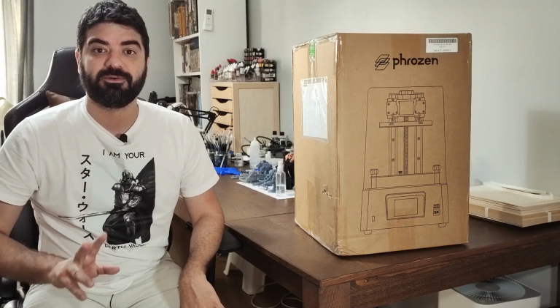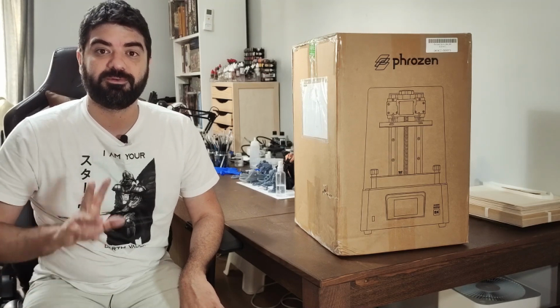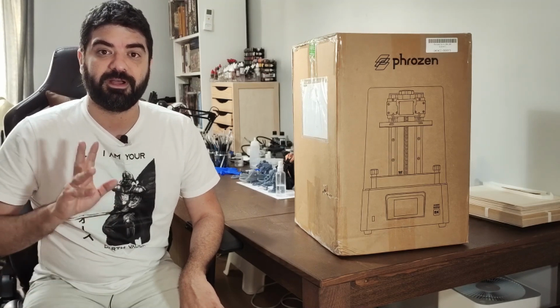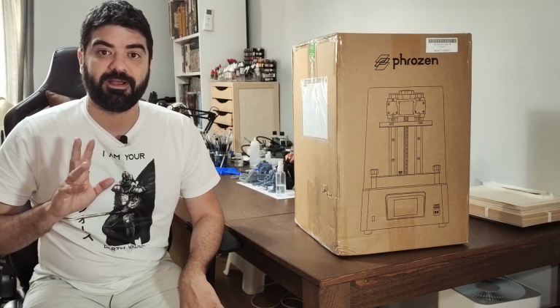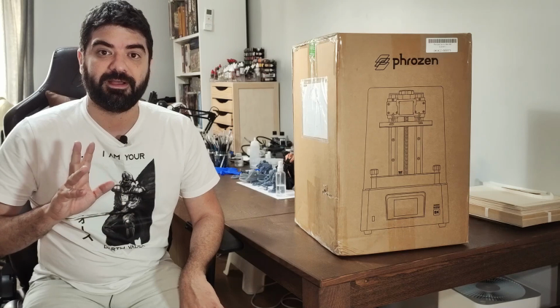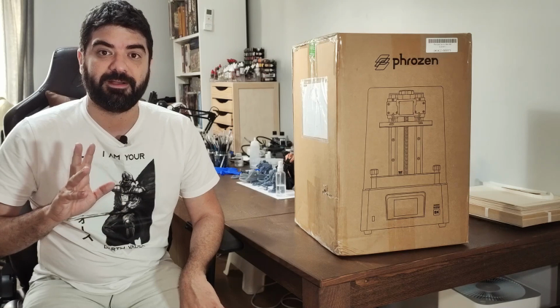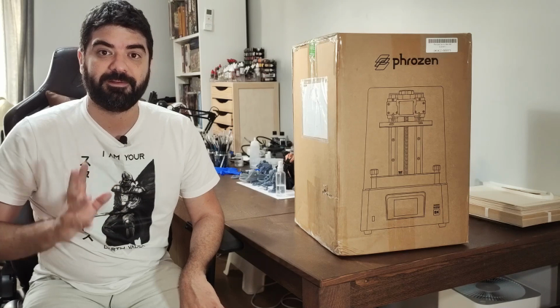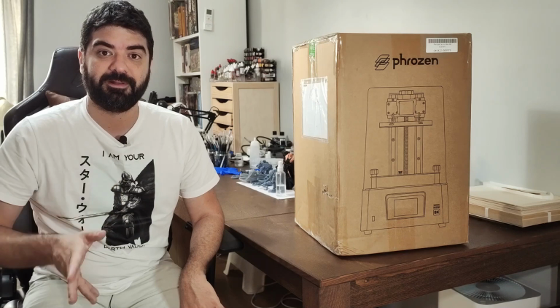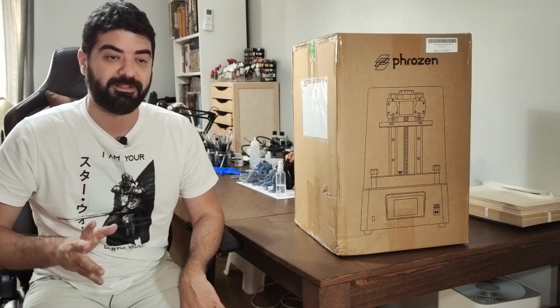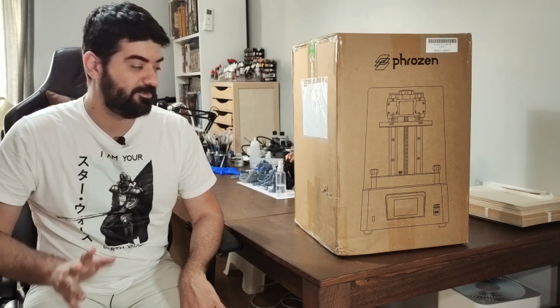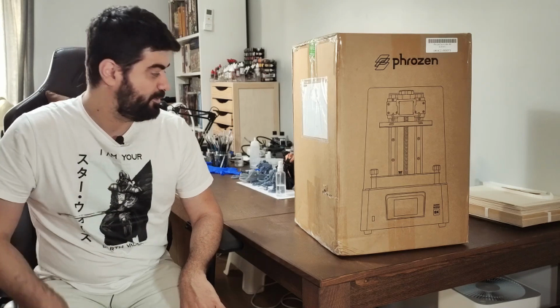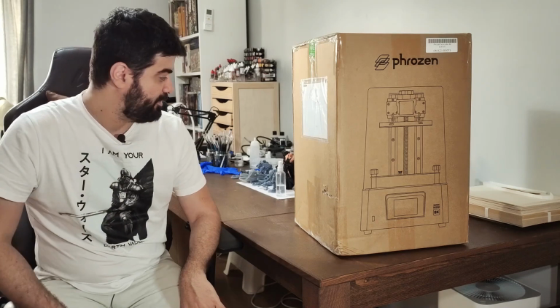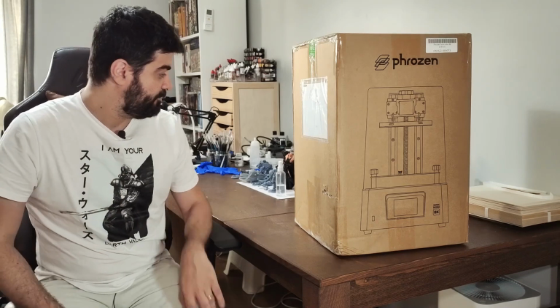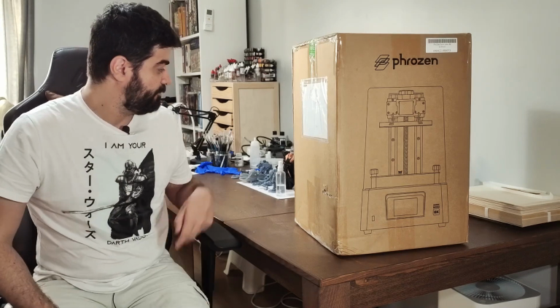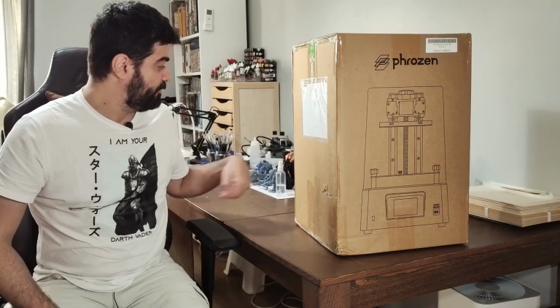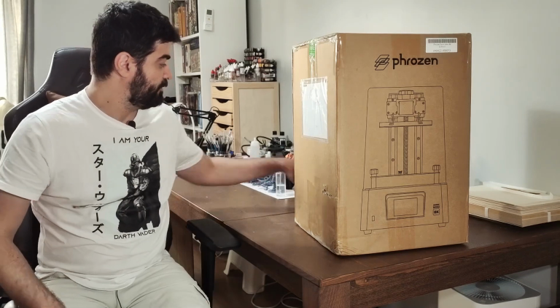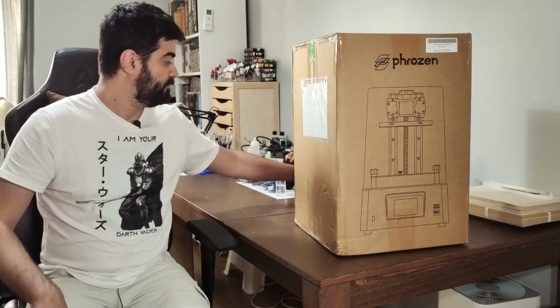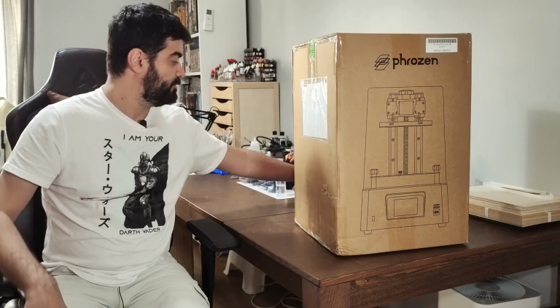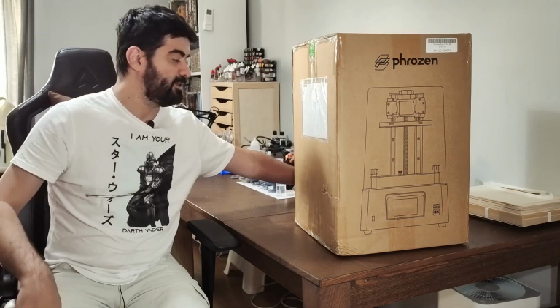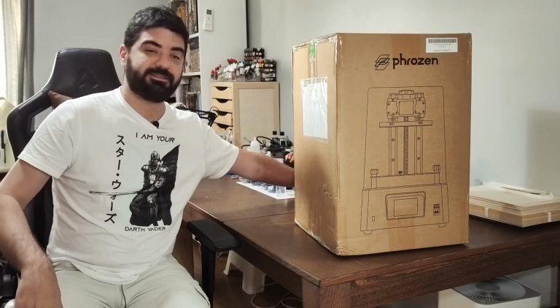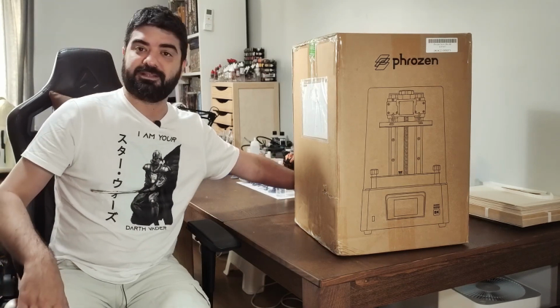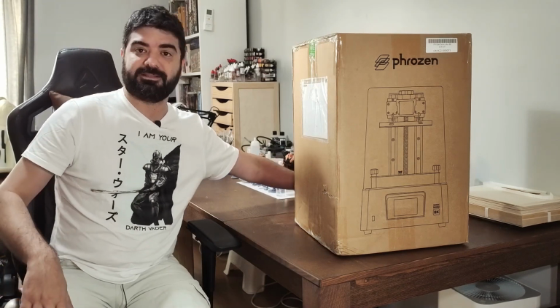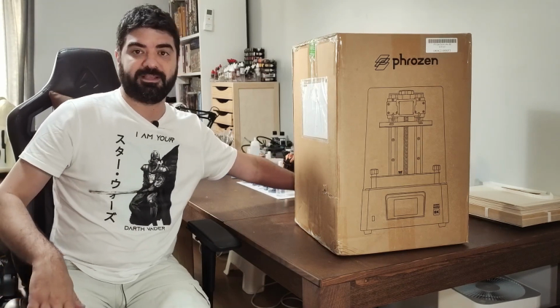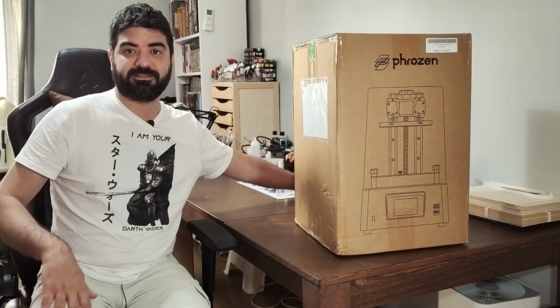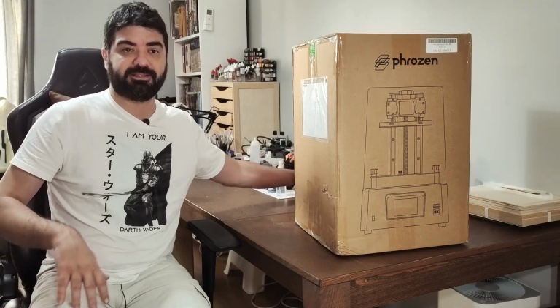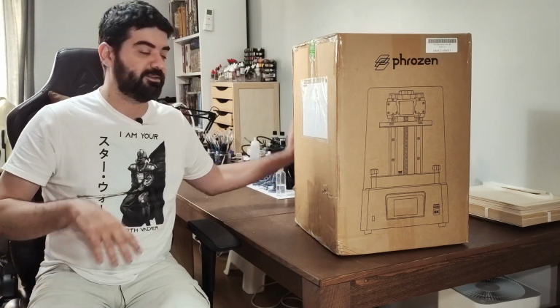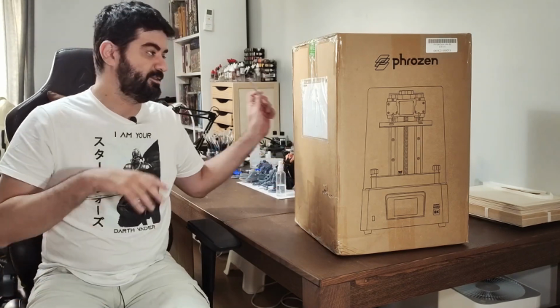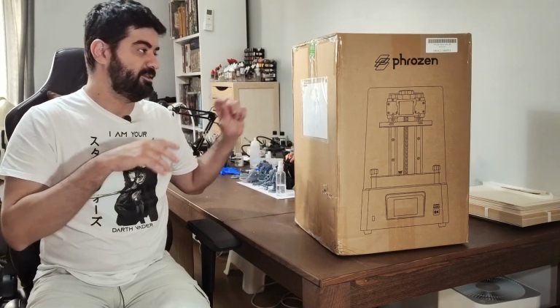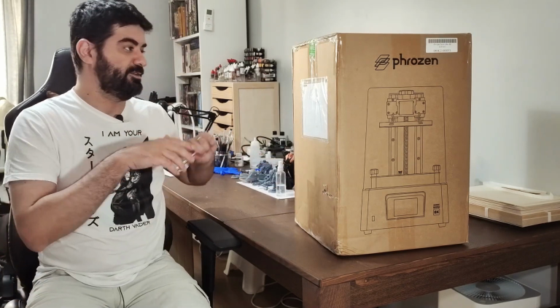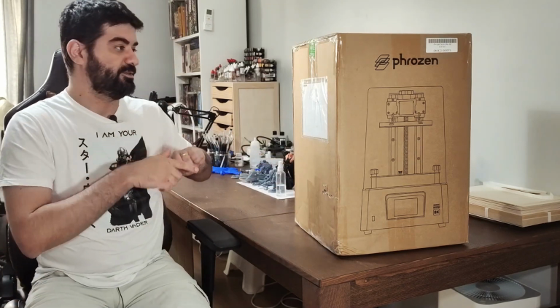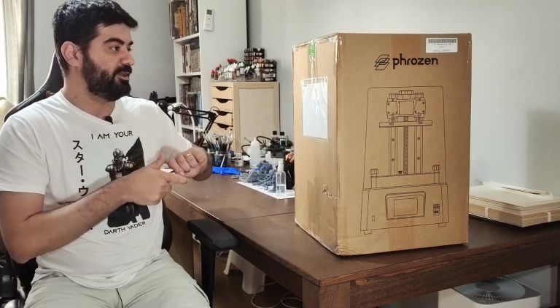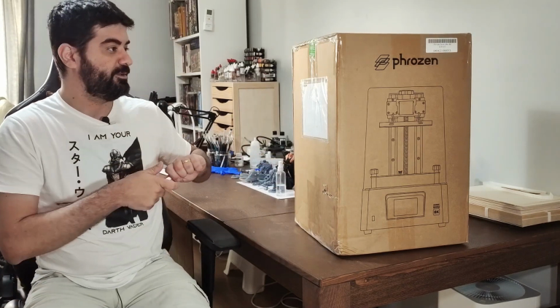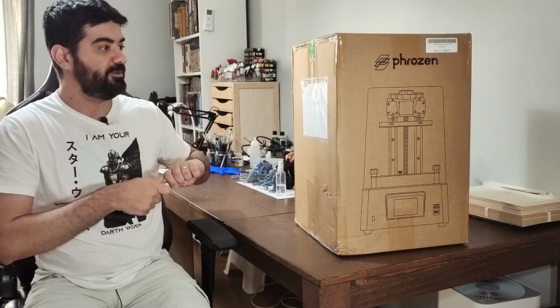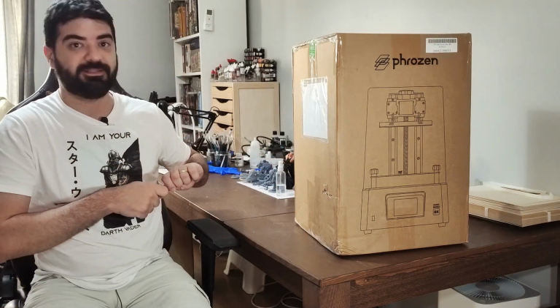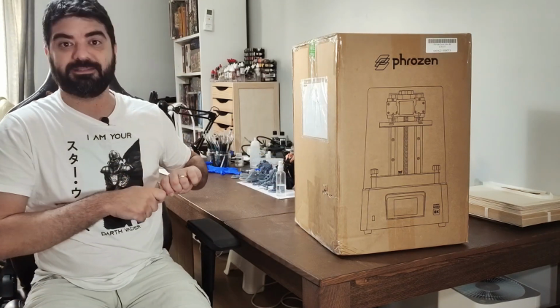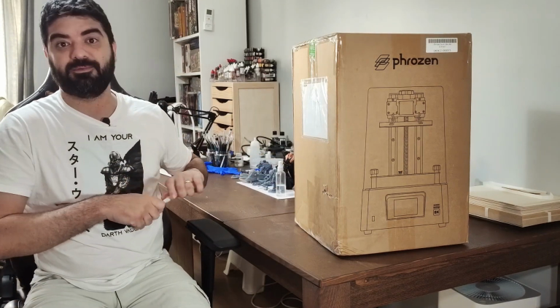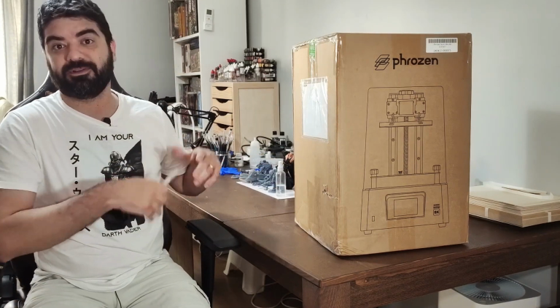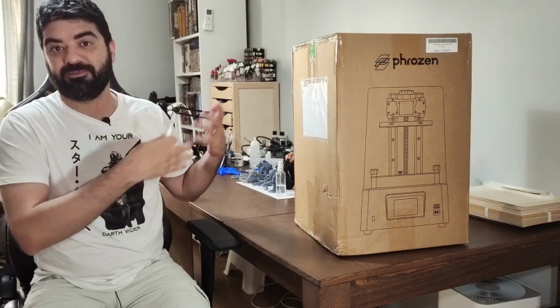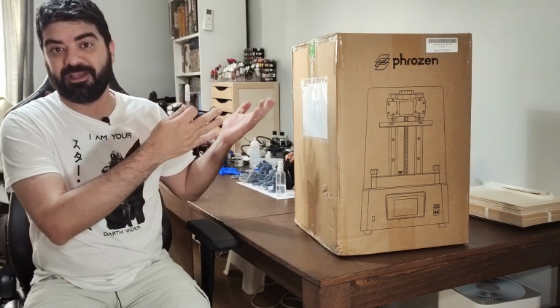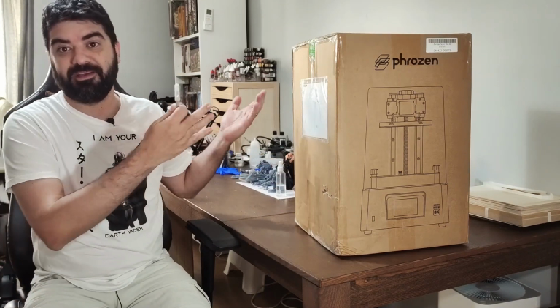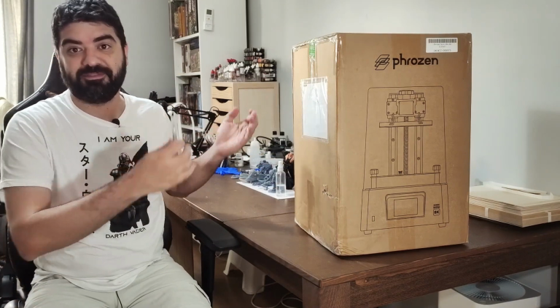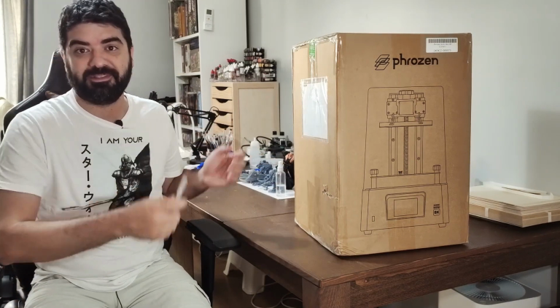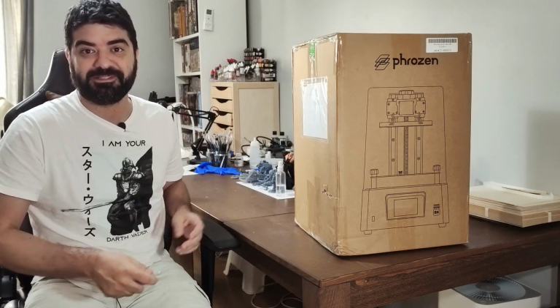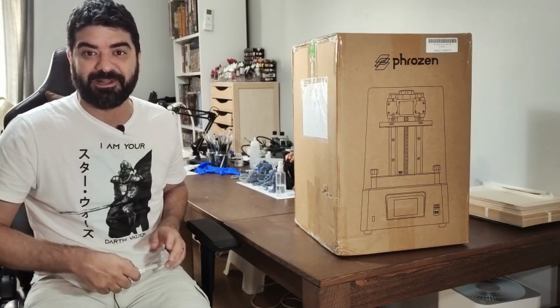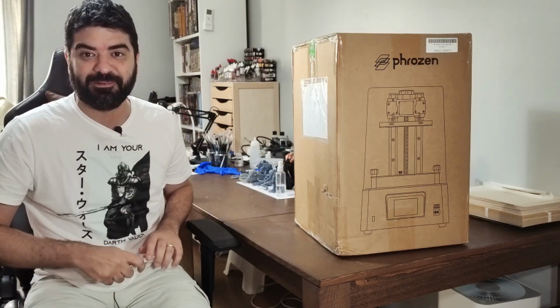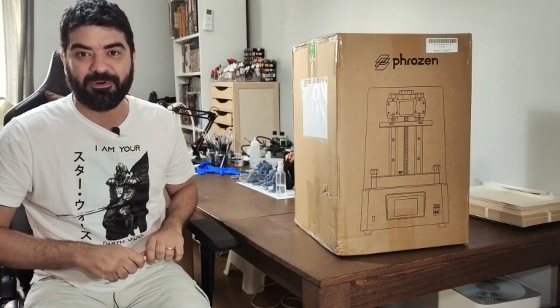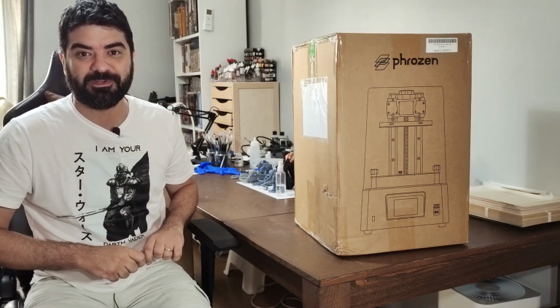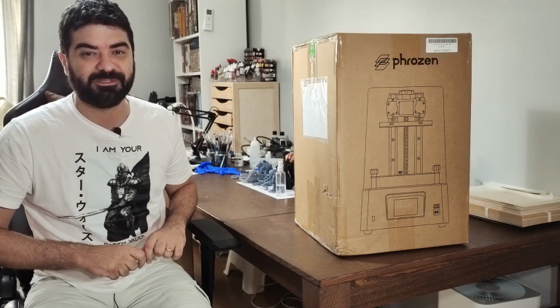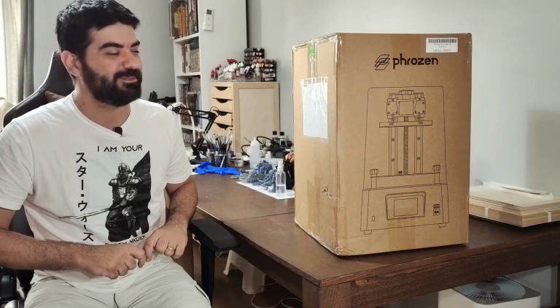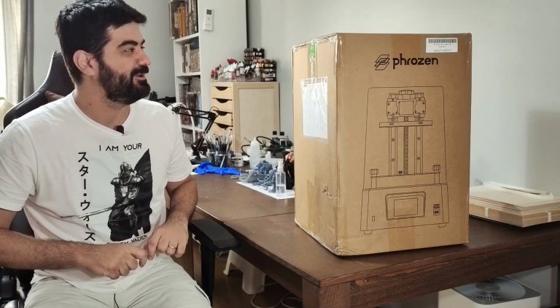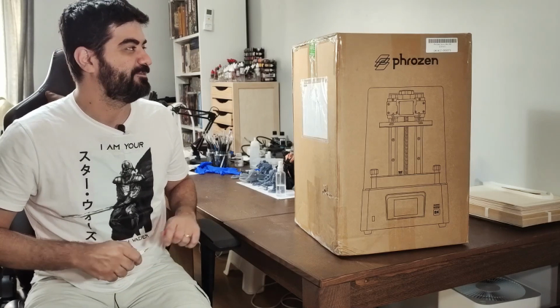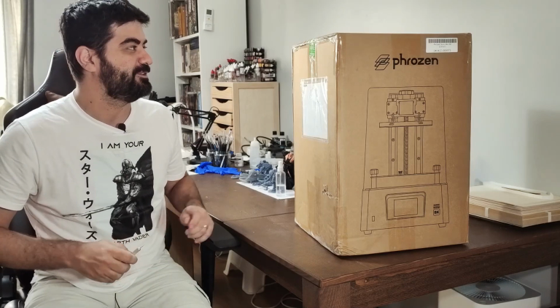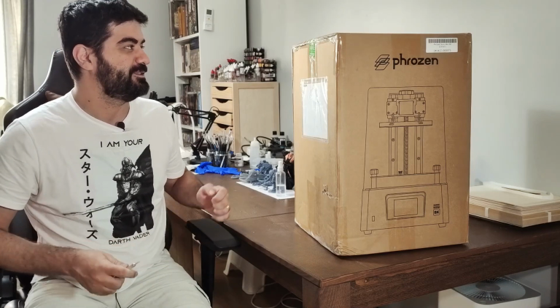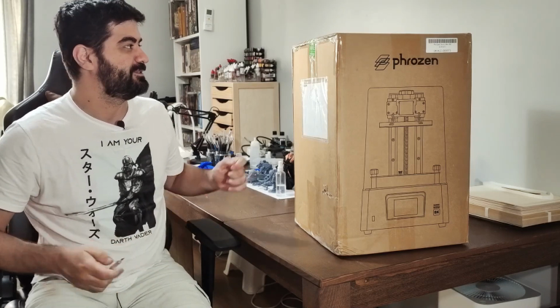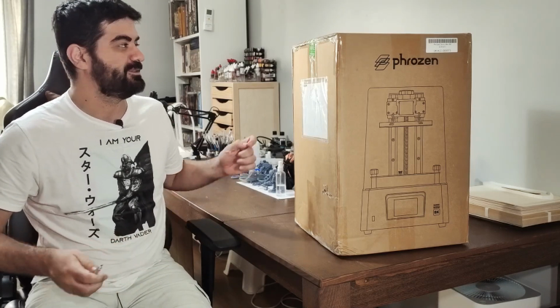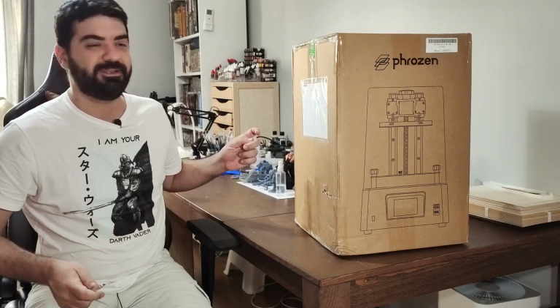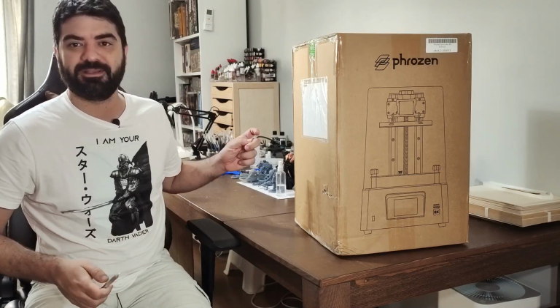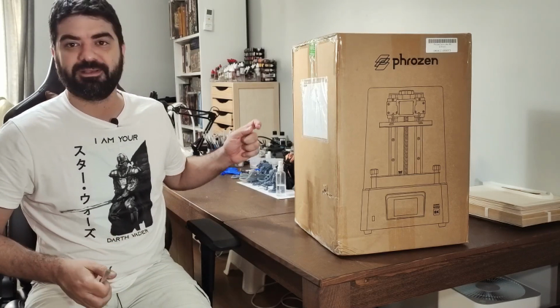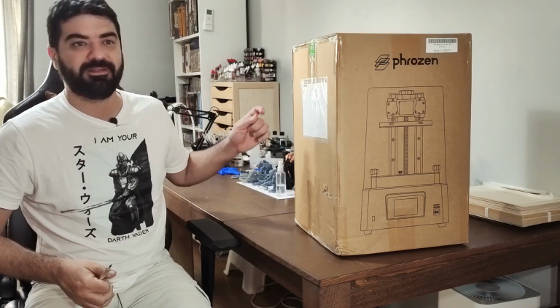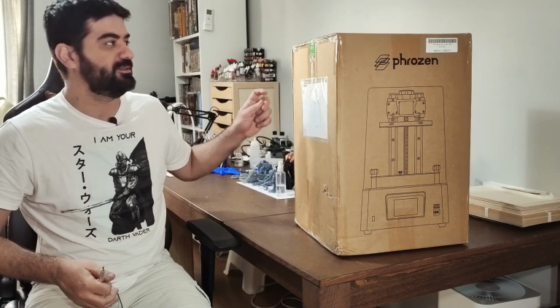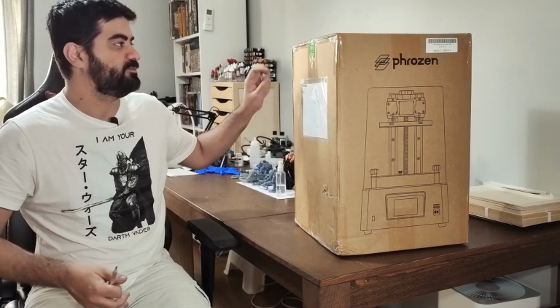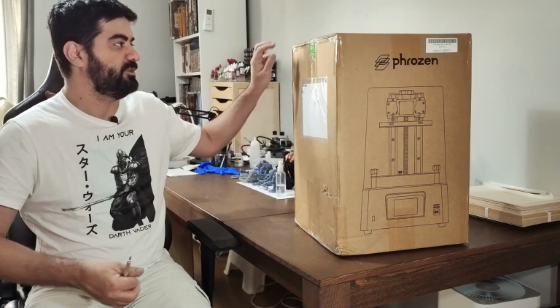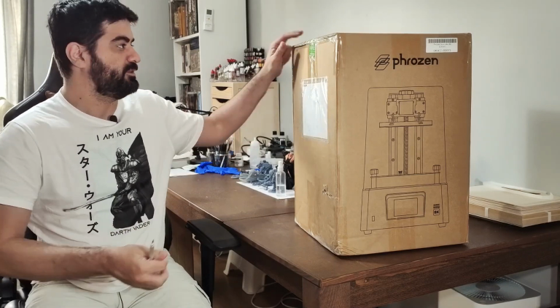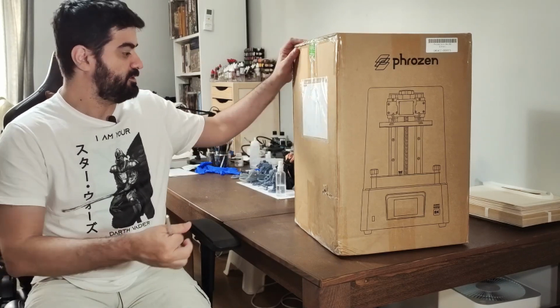So without further ado, let's get started here. Let's see what we have inside the box of this printer.